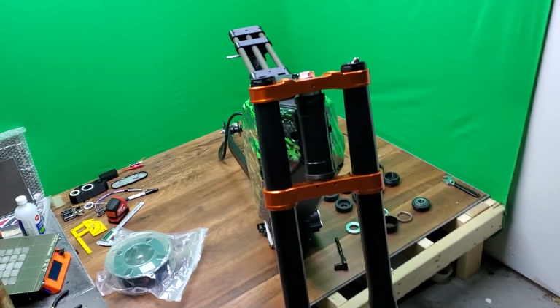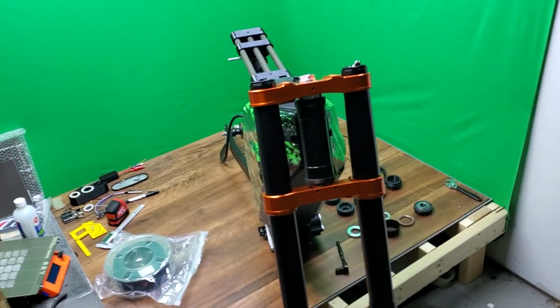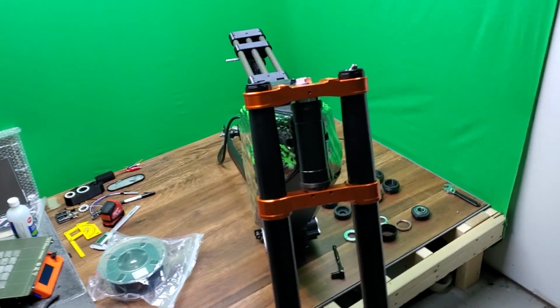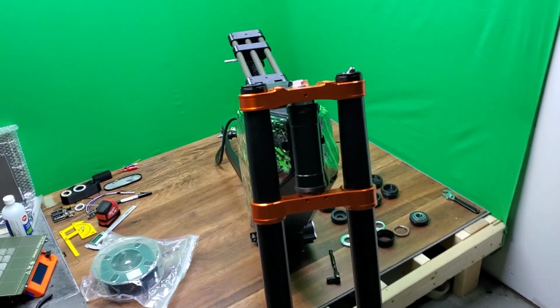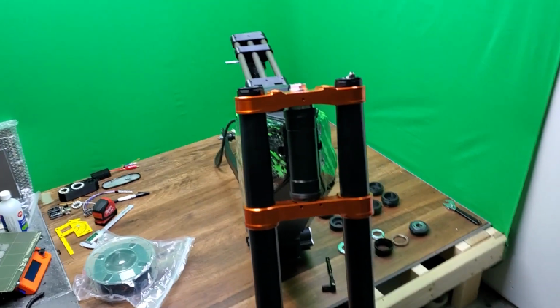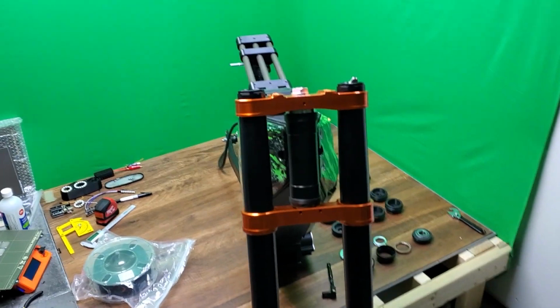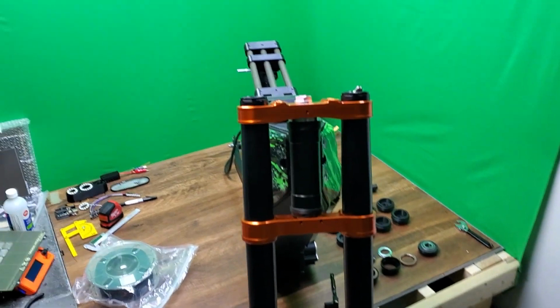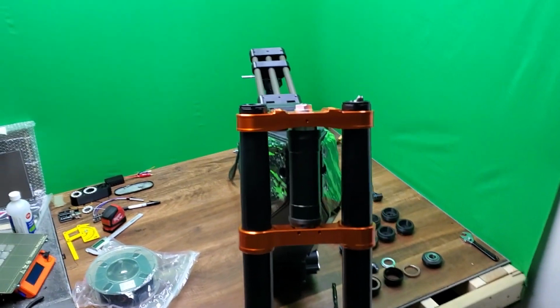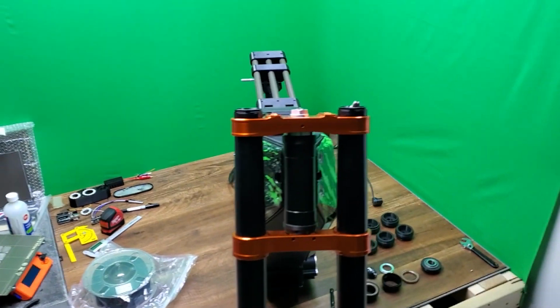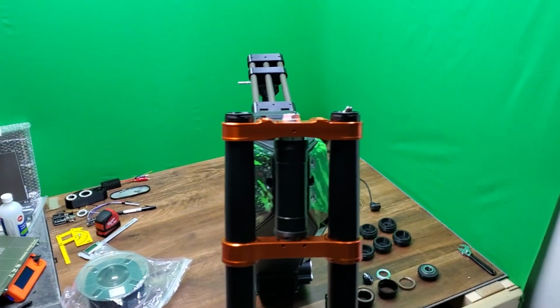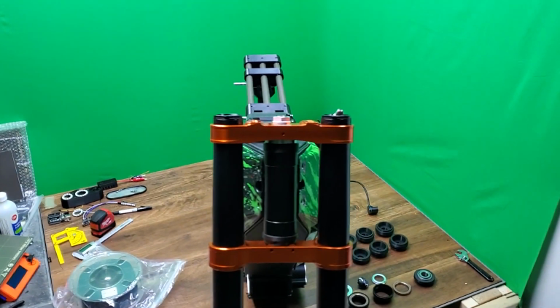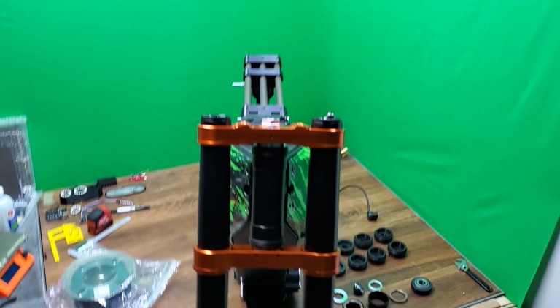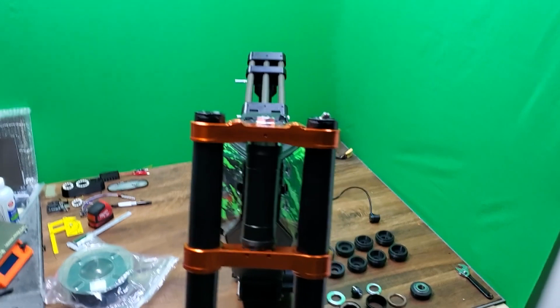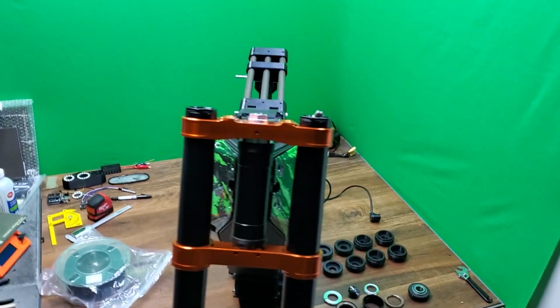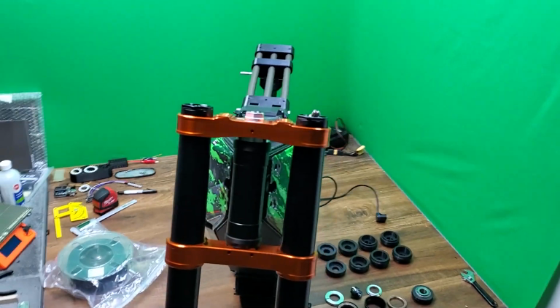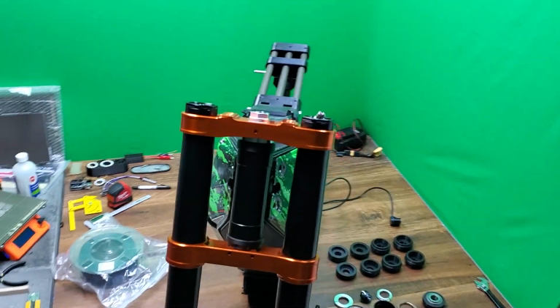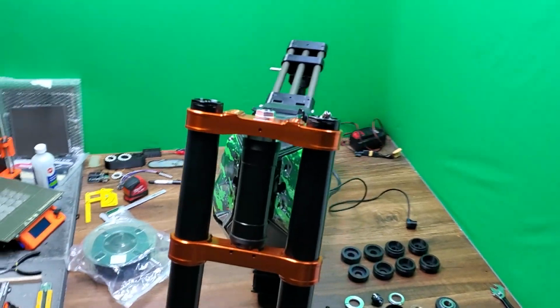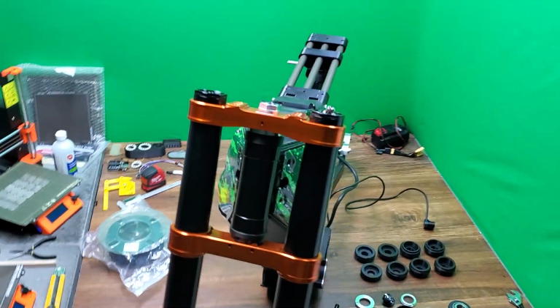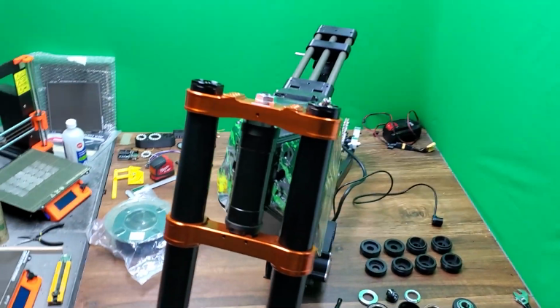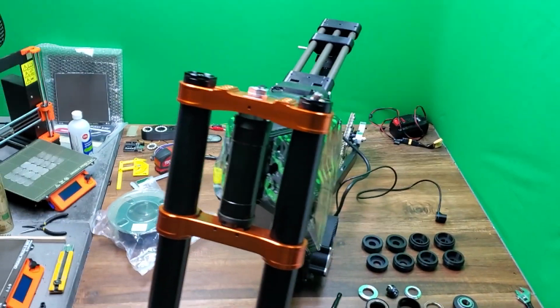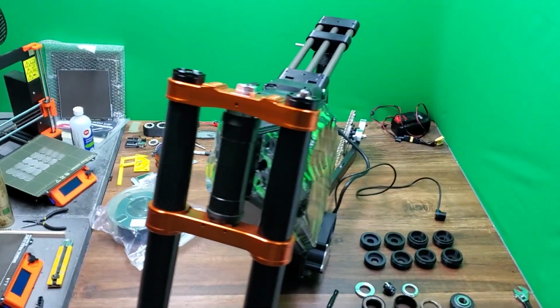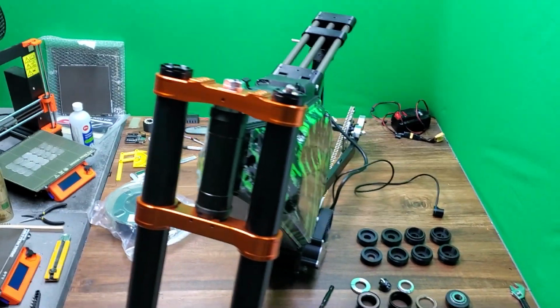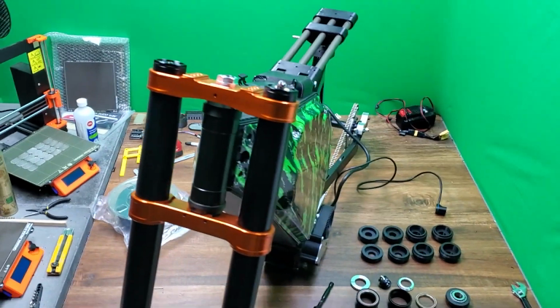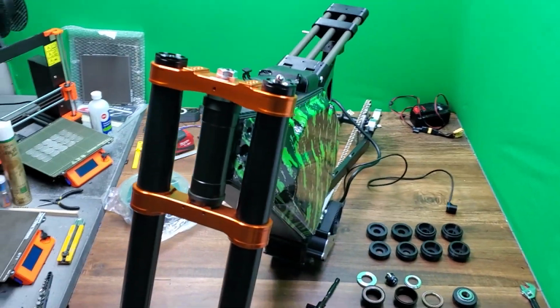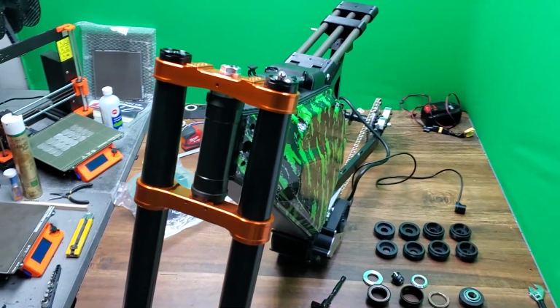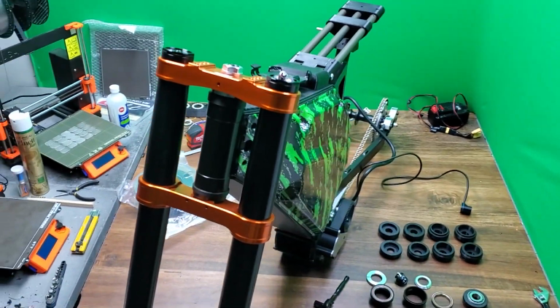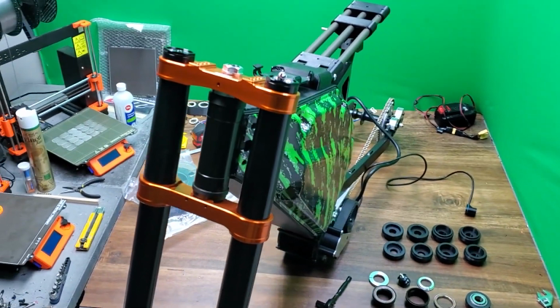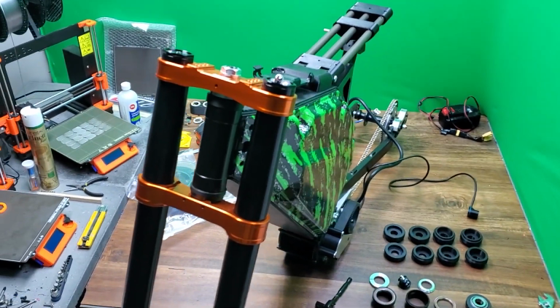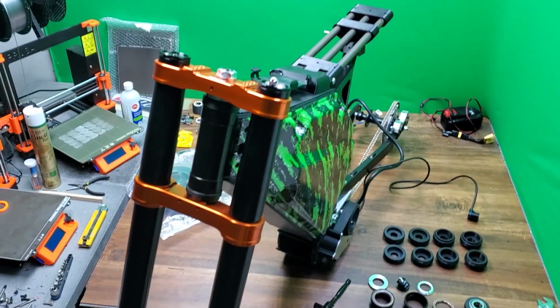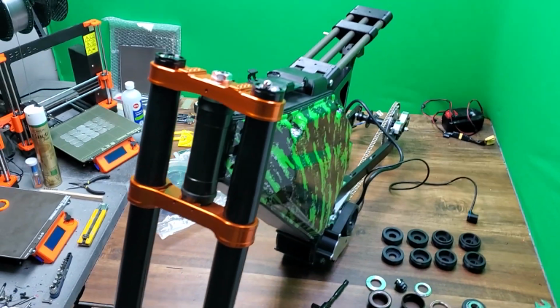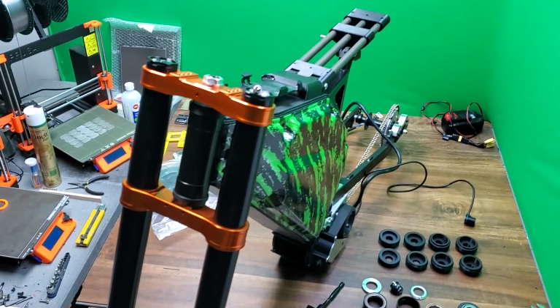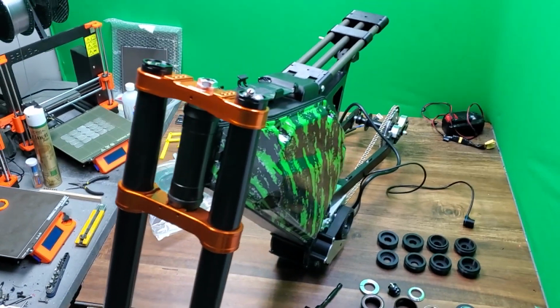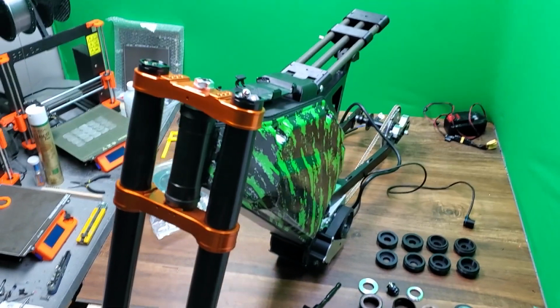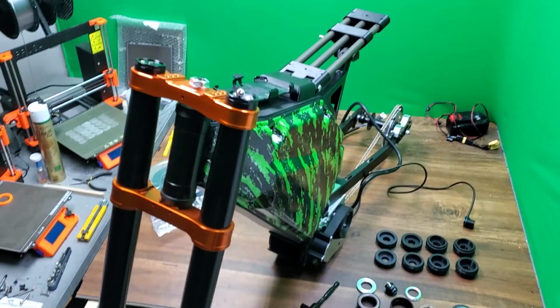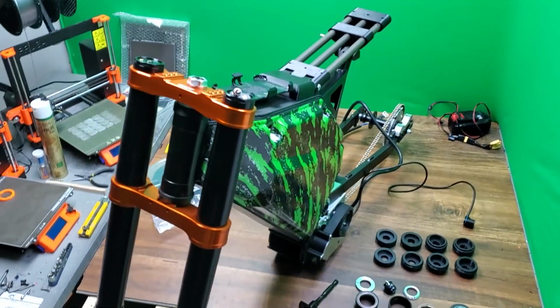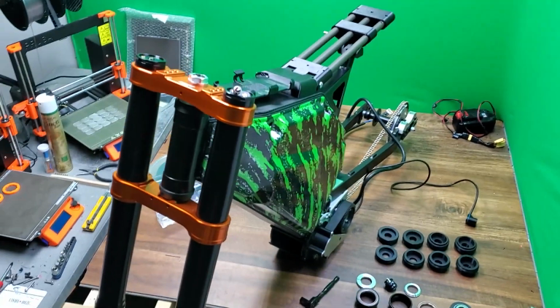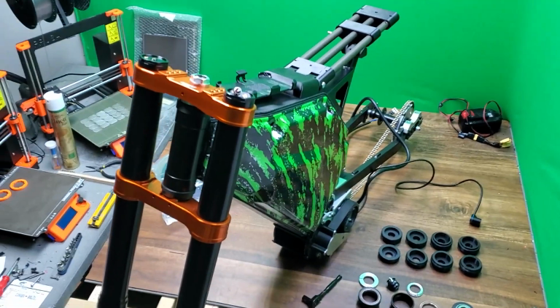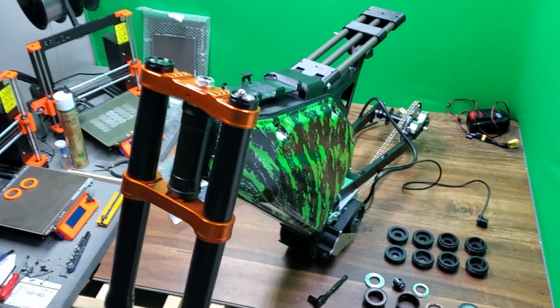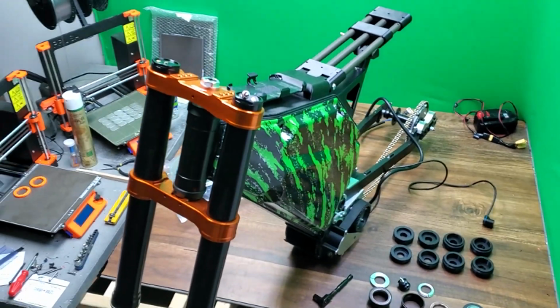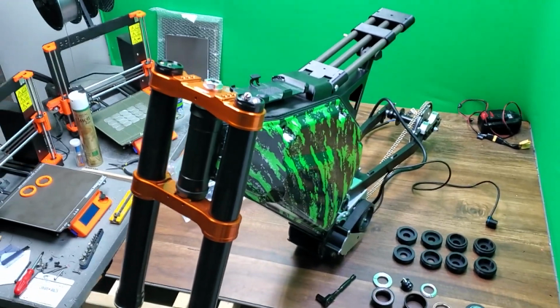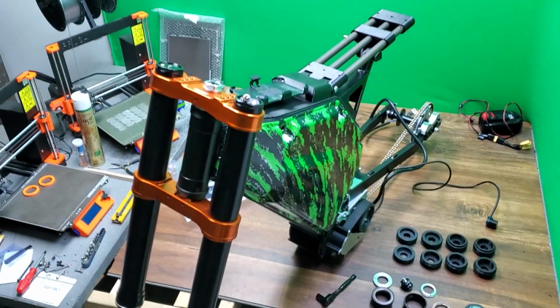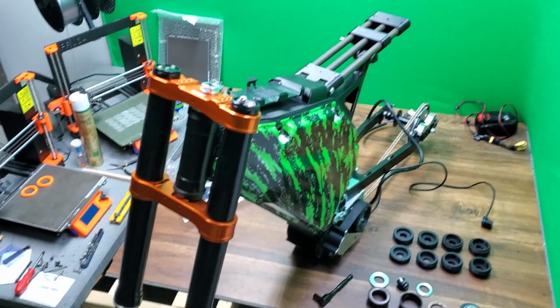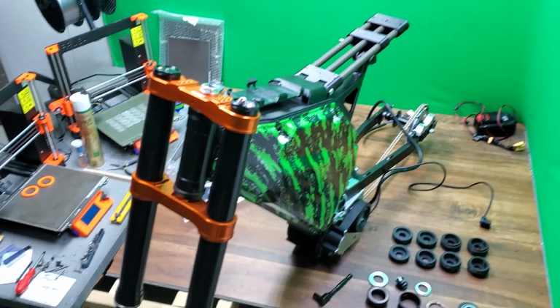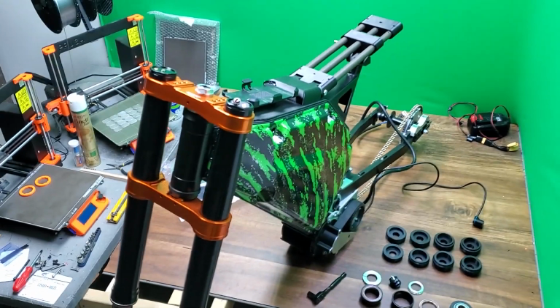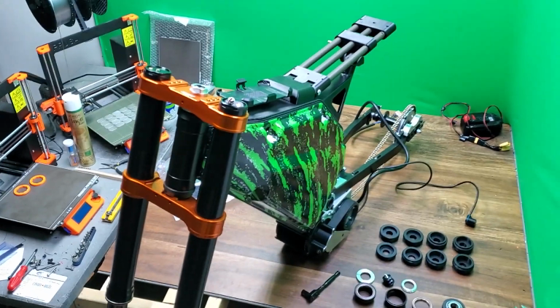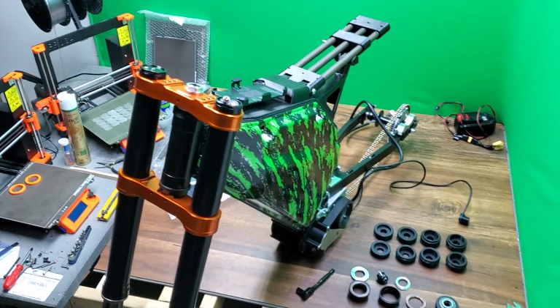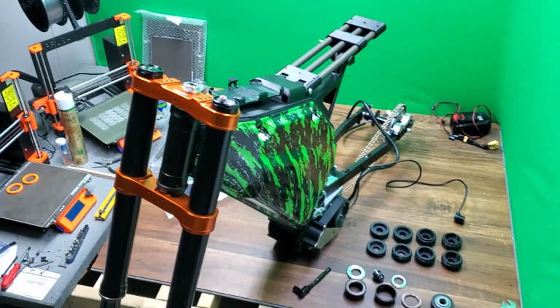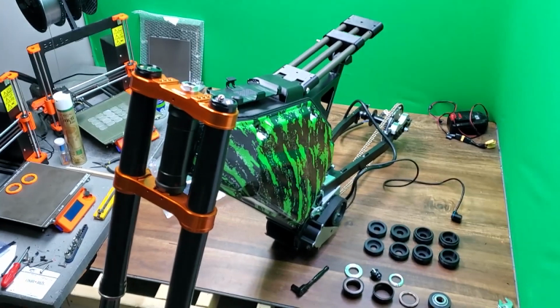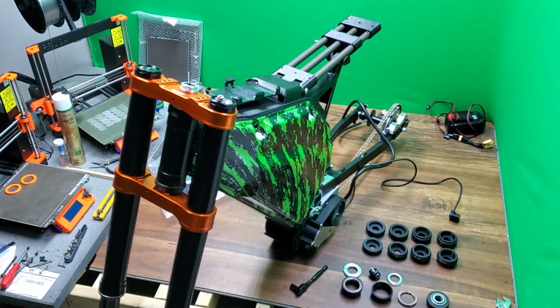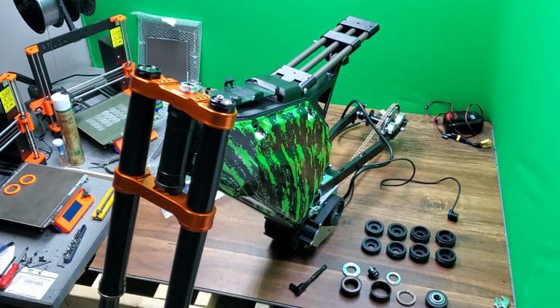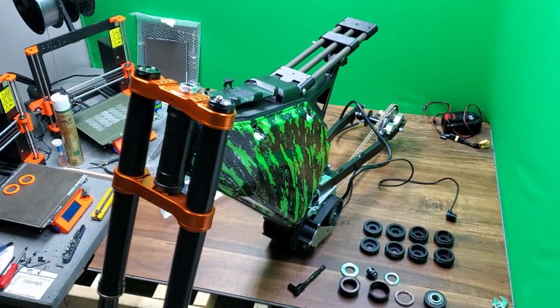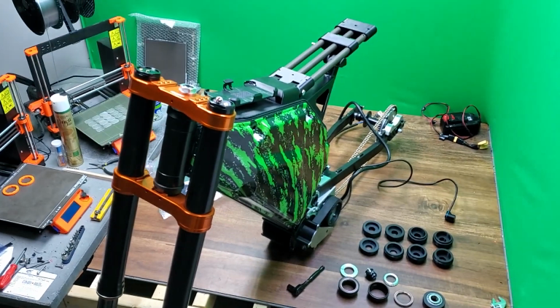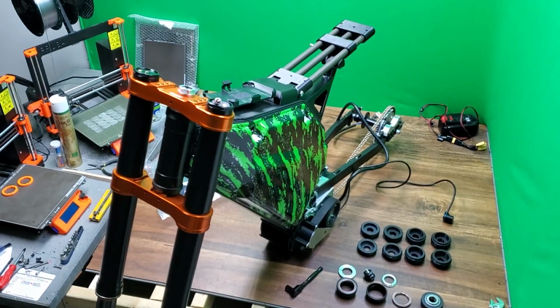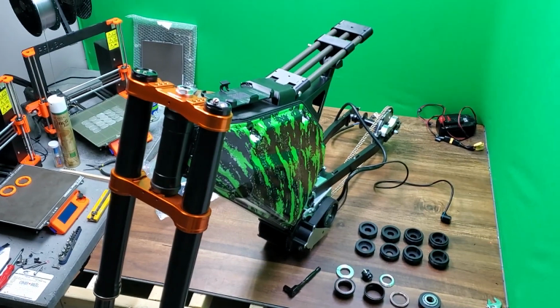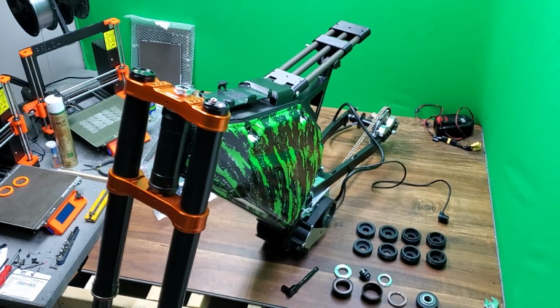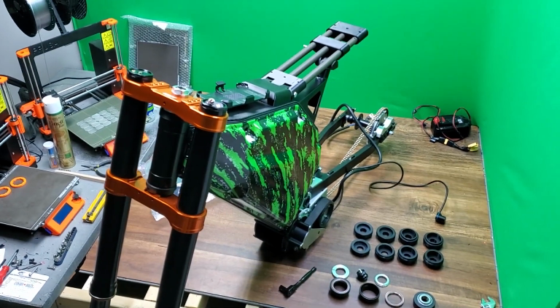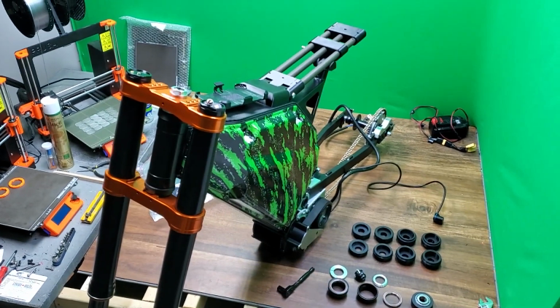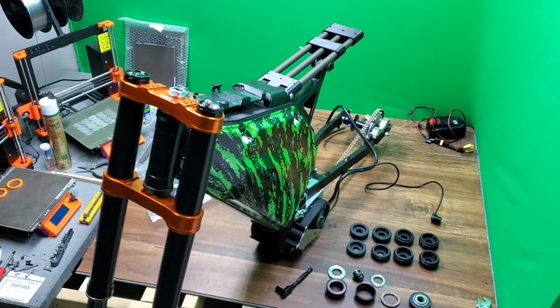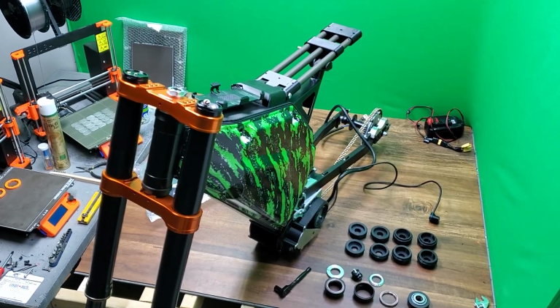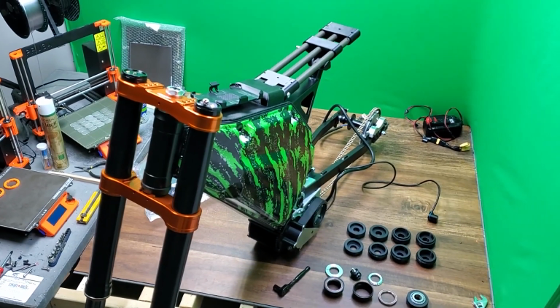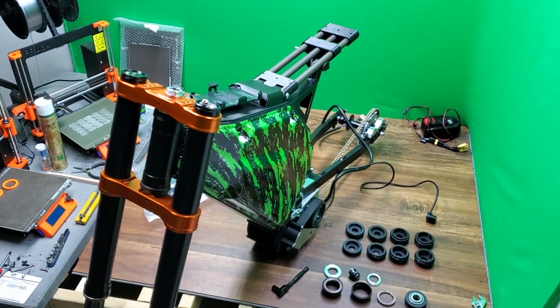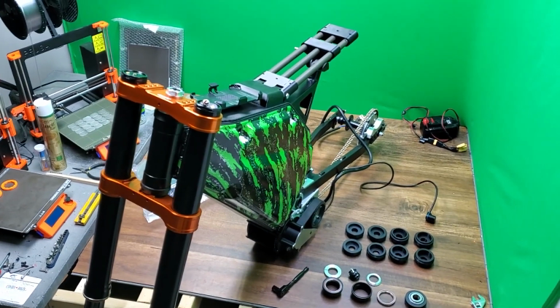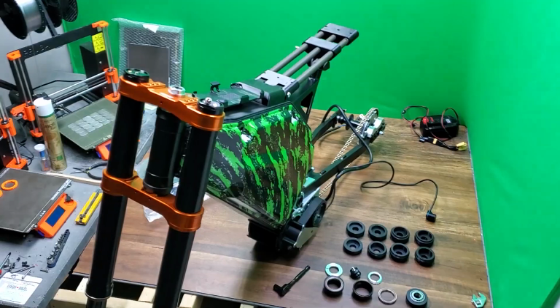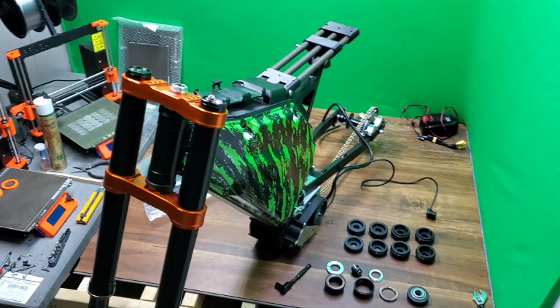I can't wait to see what it looks like on wheels and to see if it needs any tweaks to the geometry. Thanks for watching the channel. Cheers.